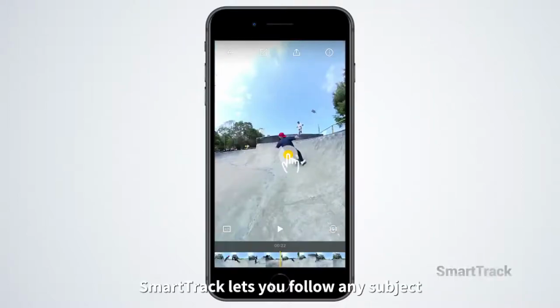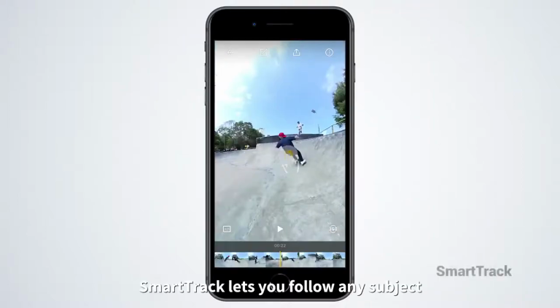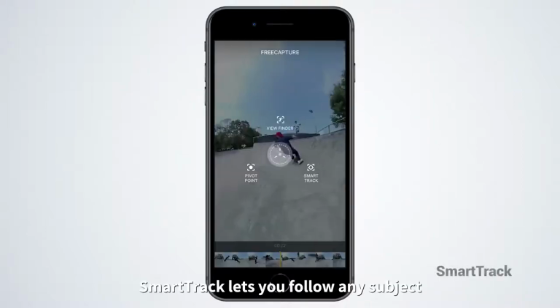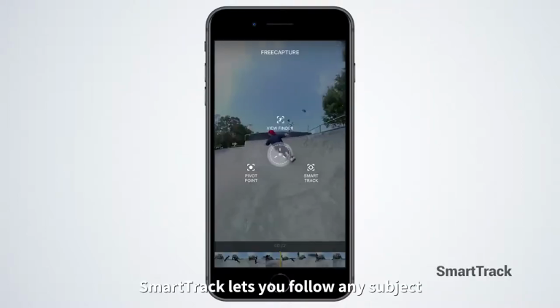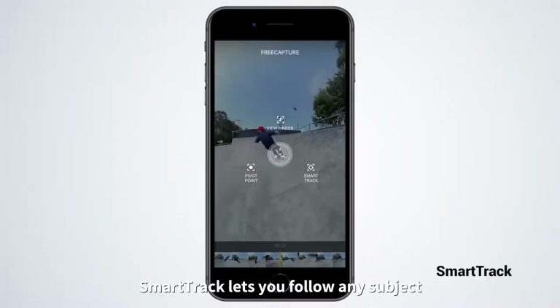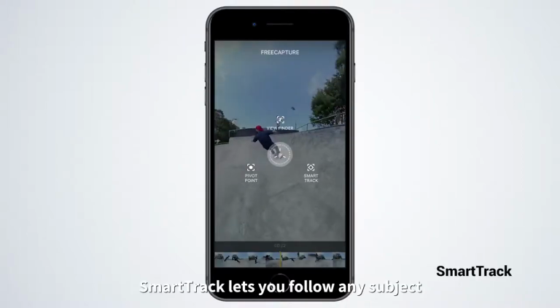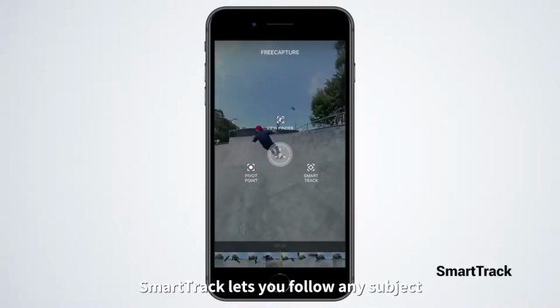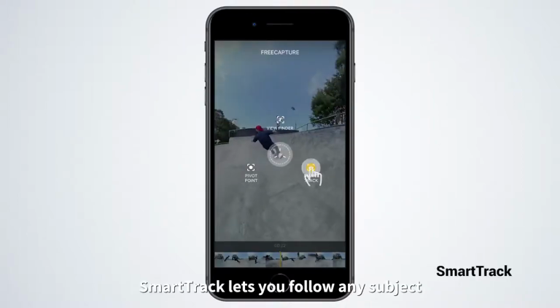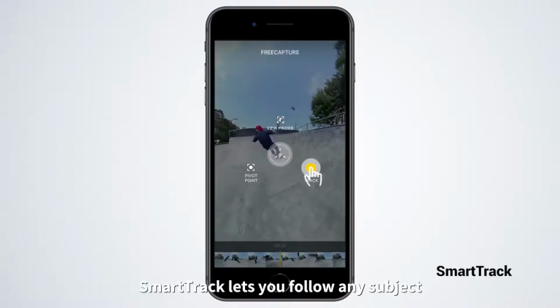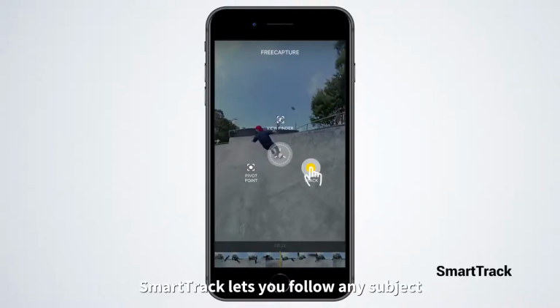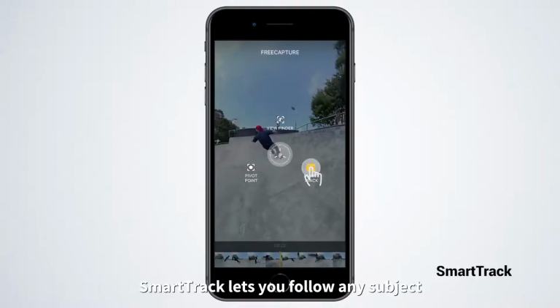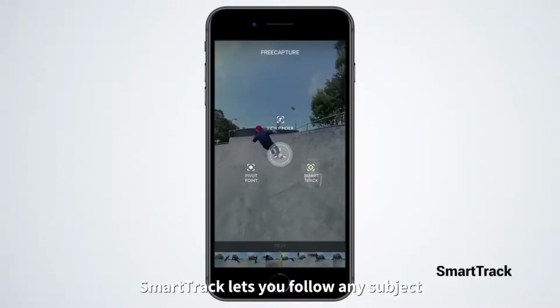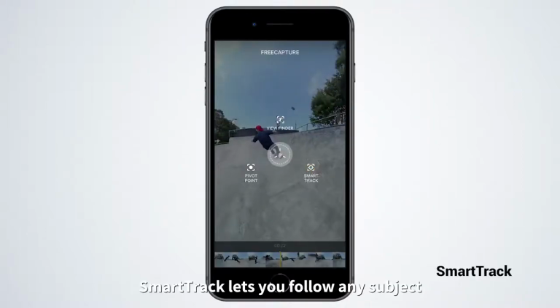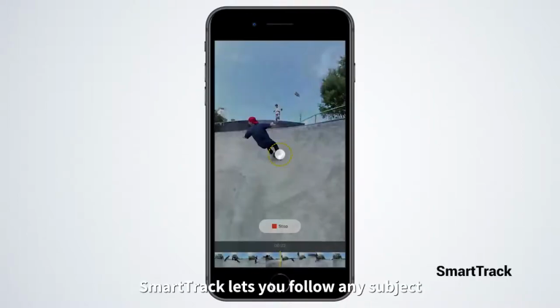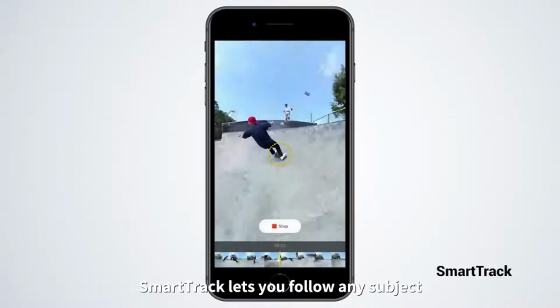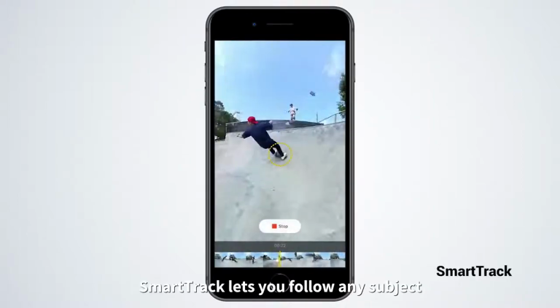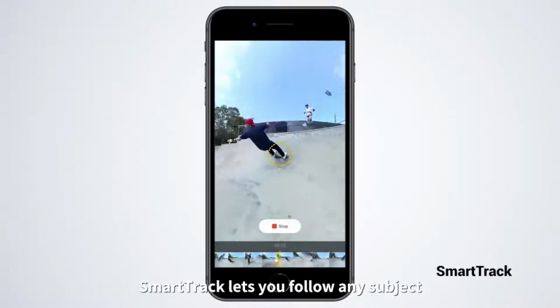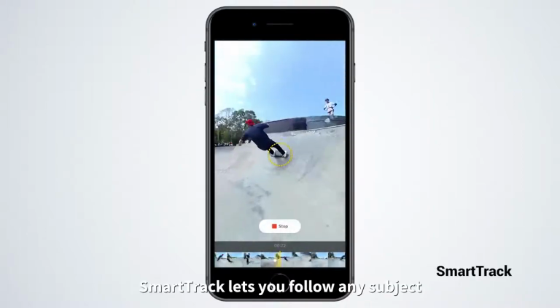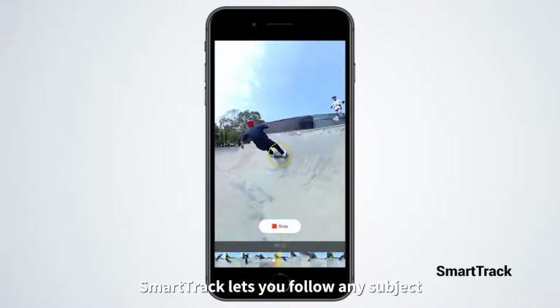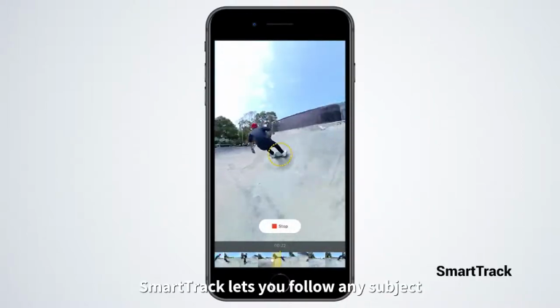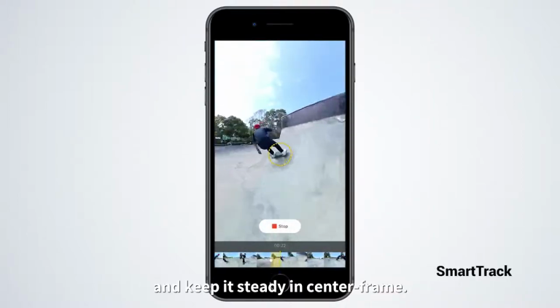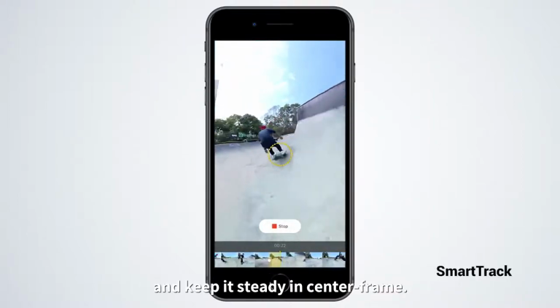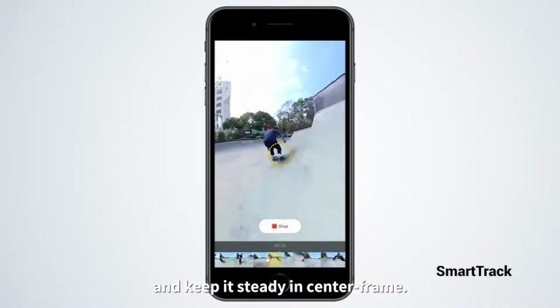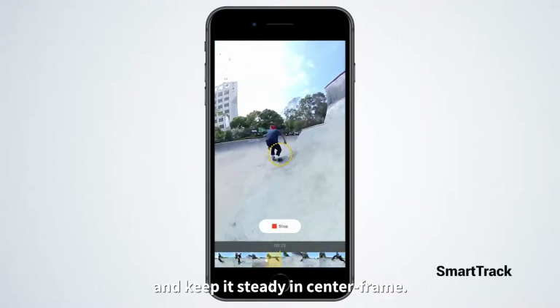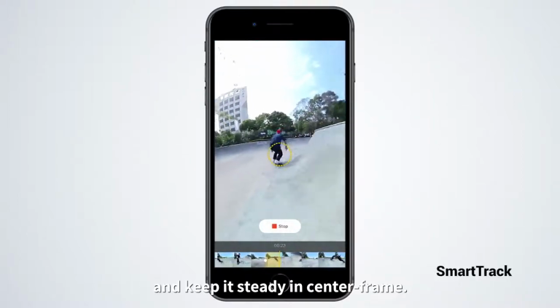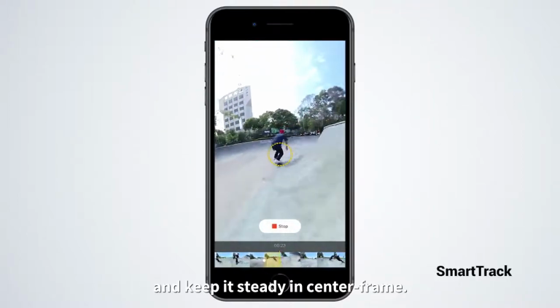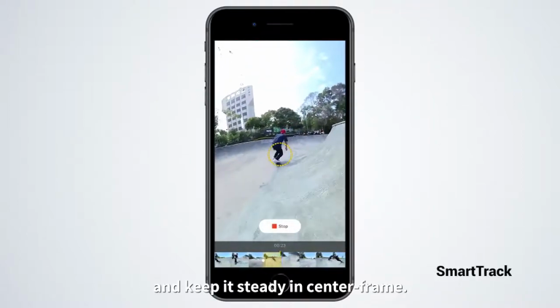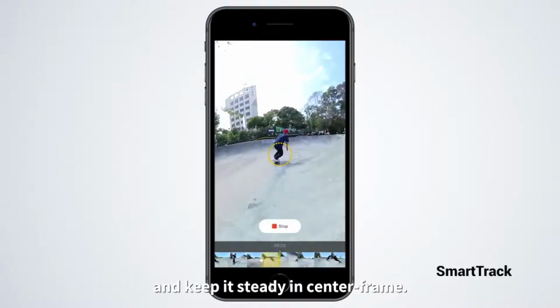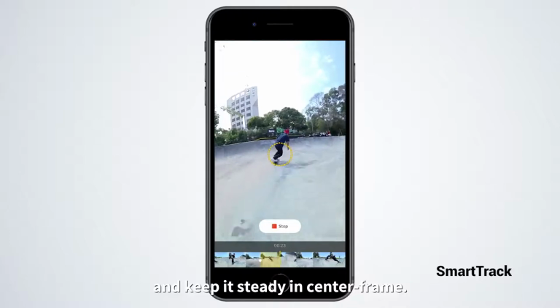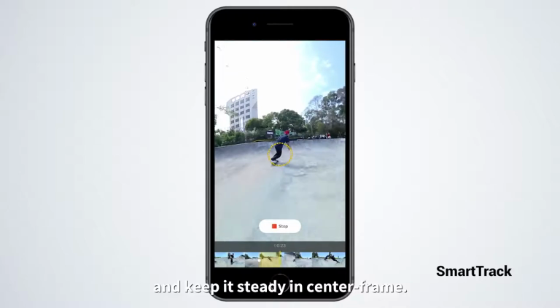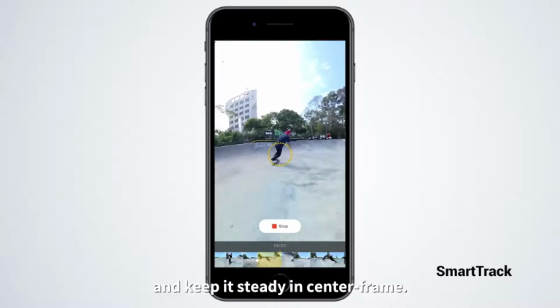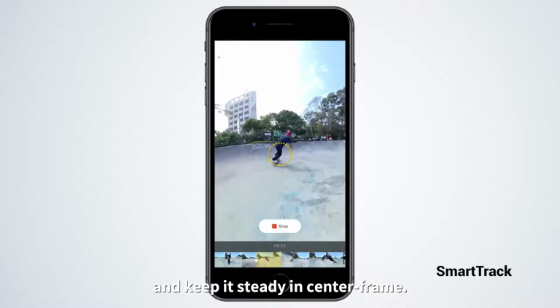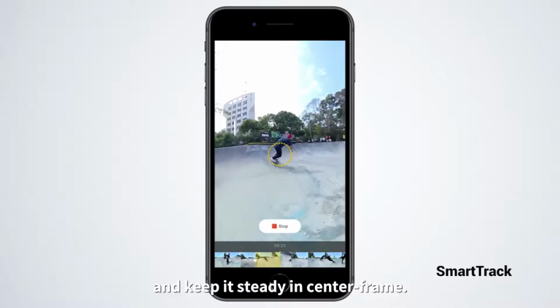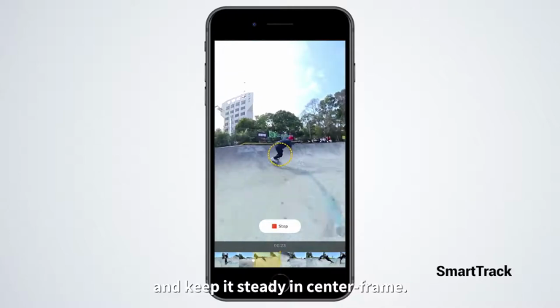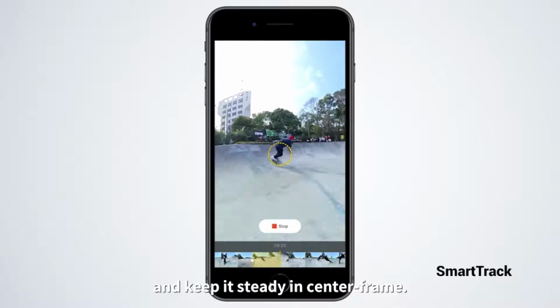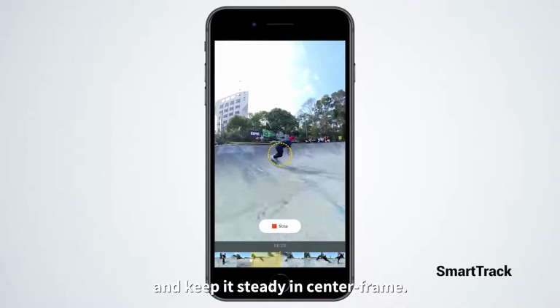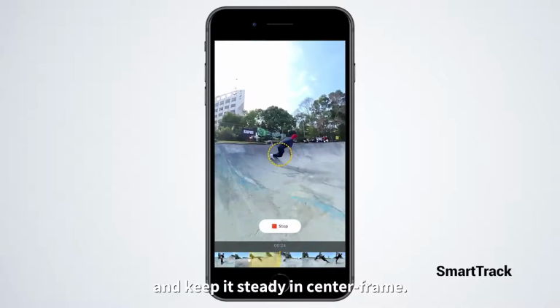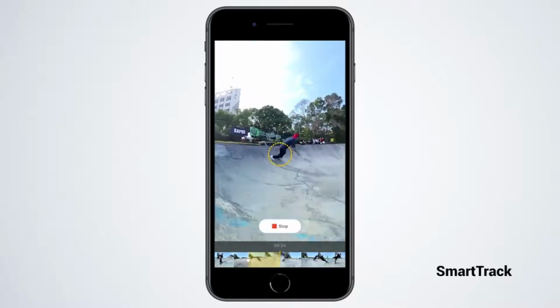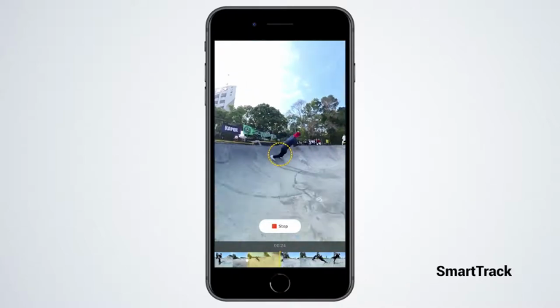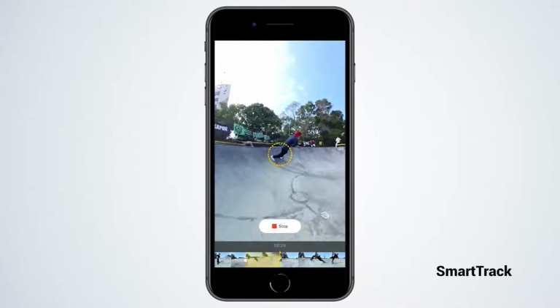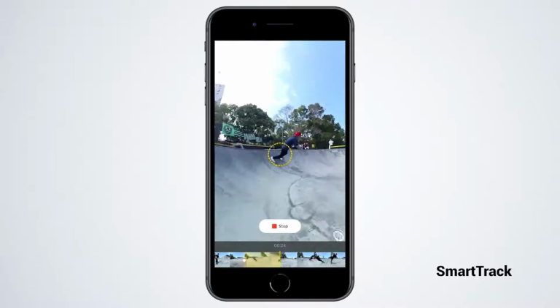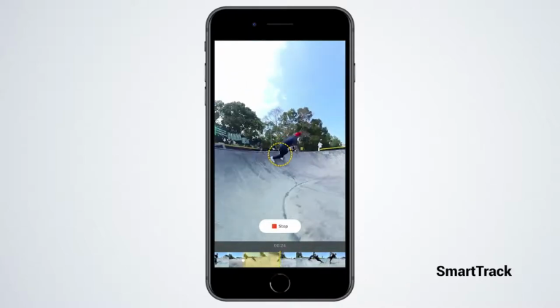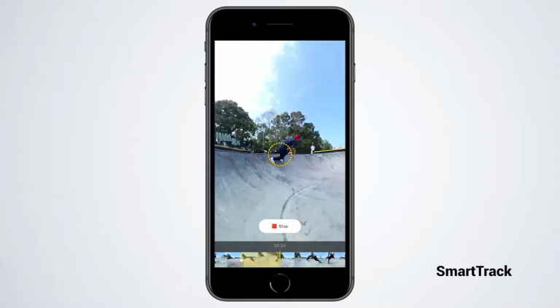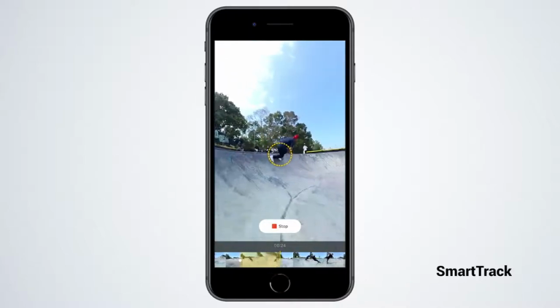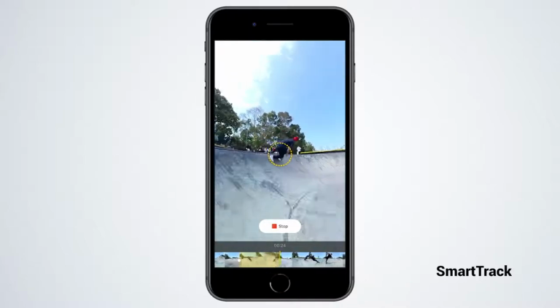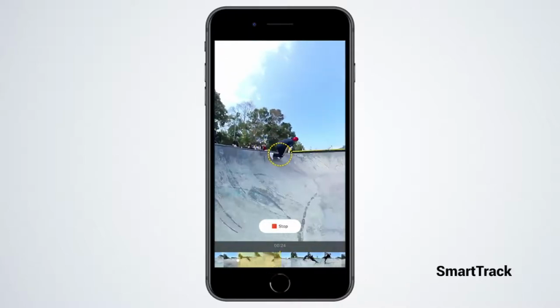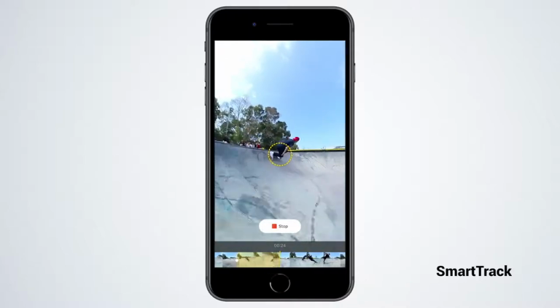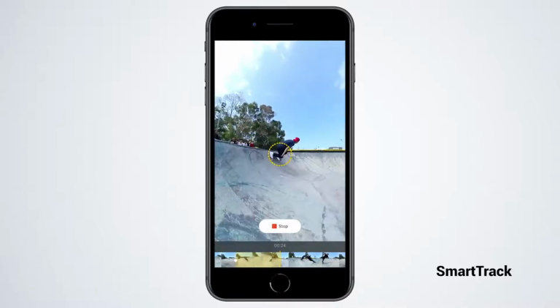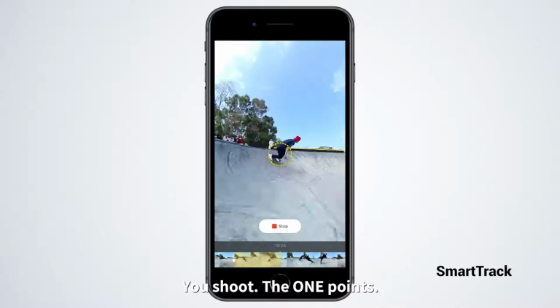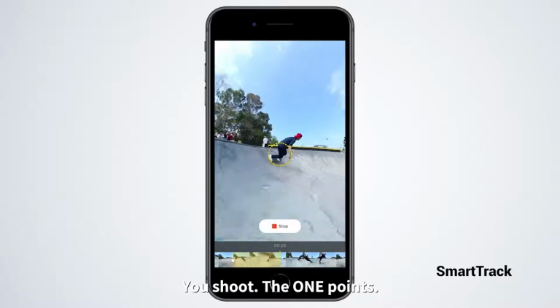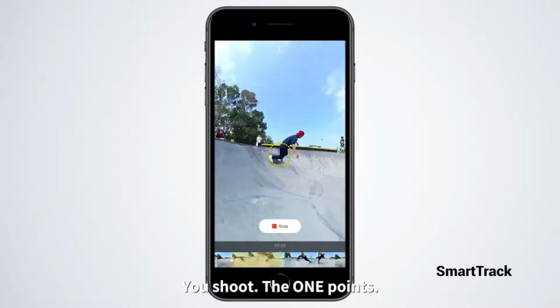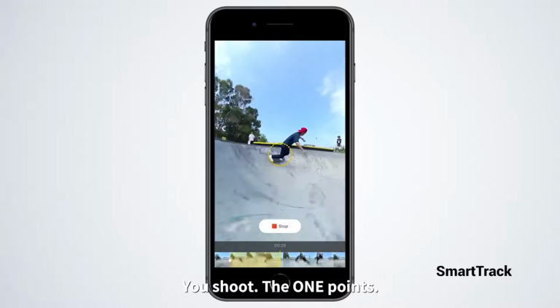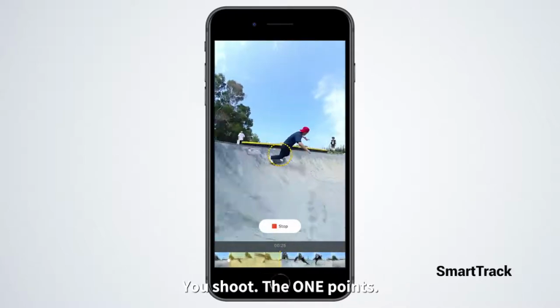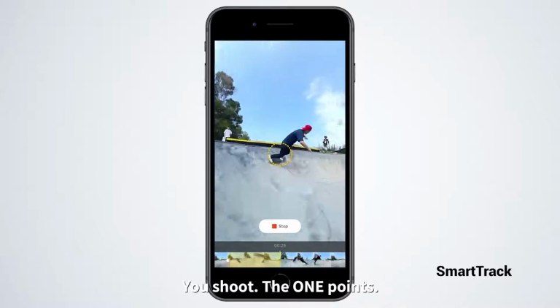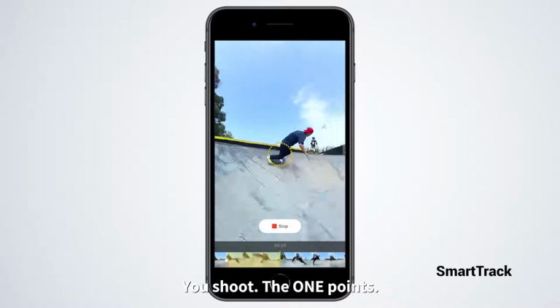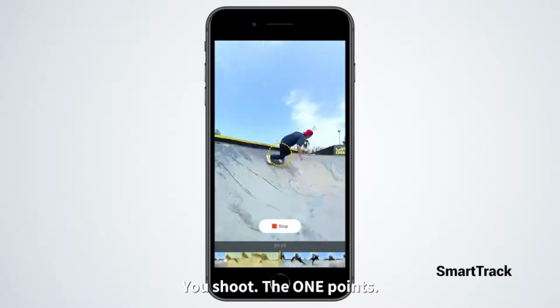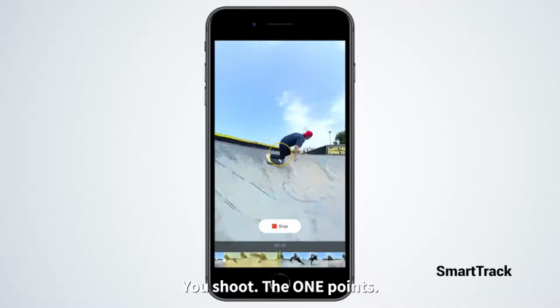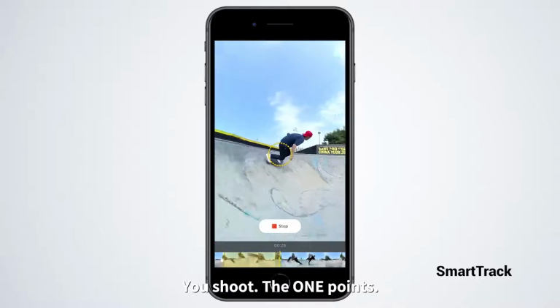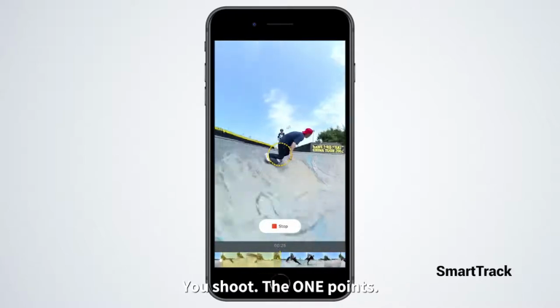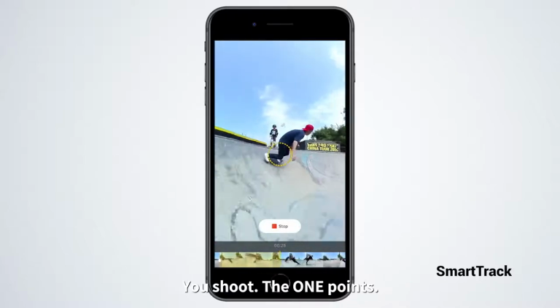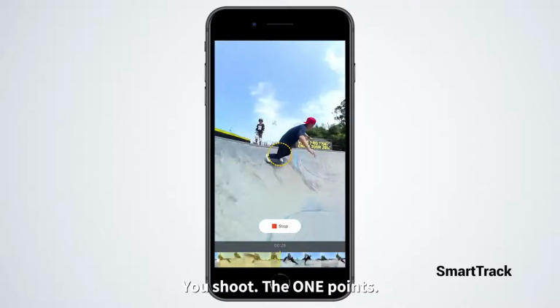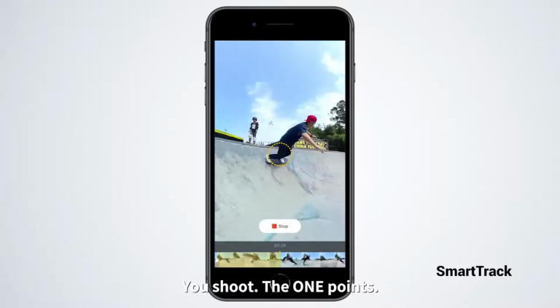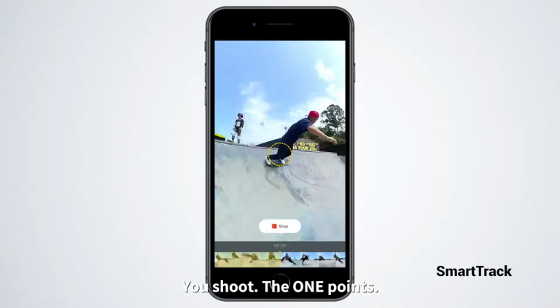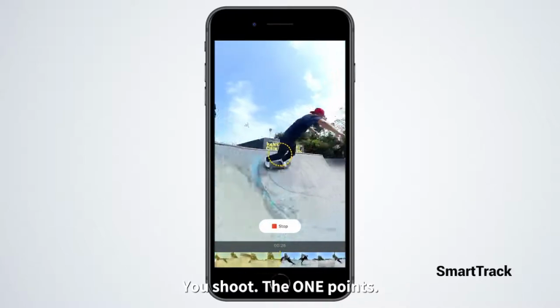SmartTrack lets you follow any subject and keep it steady in center frame. You shoot, the One points.